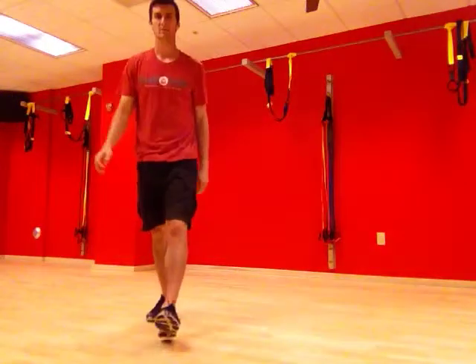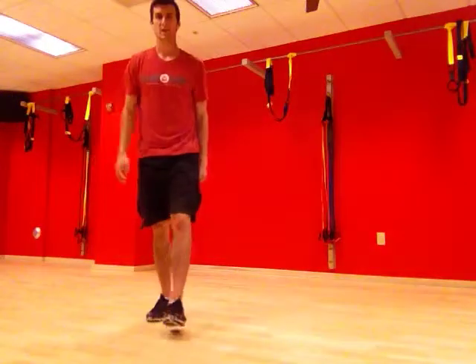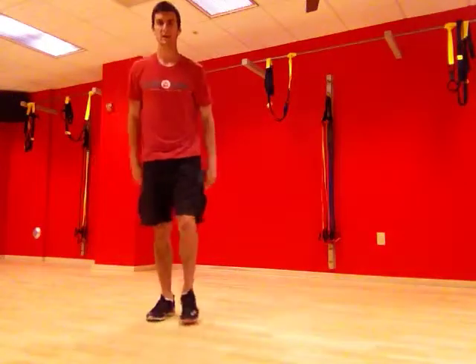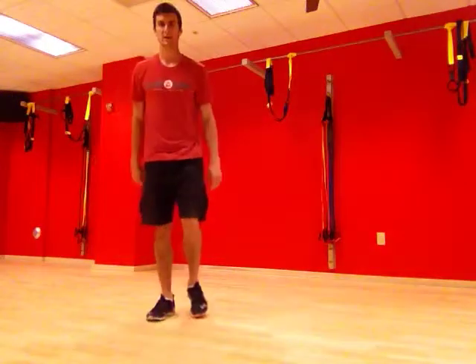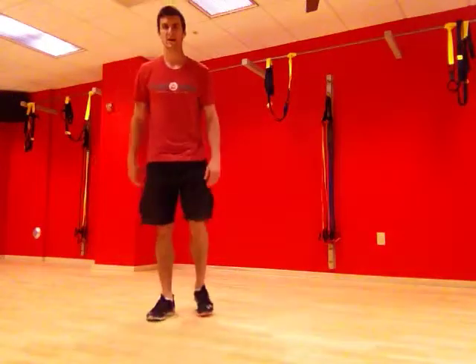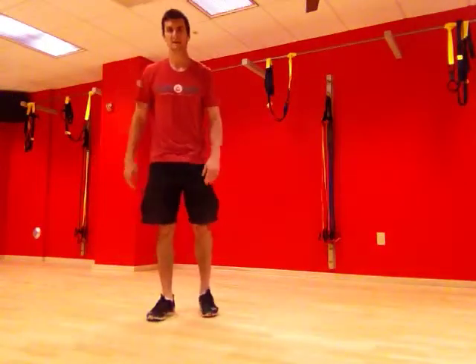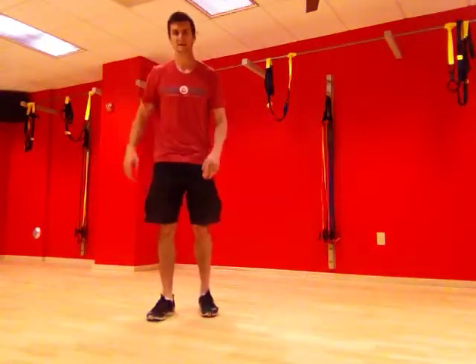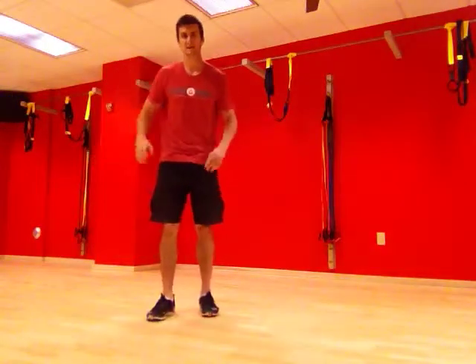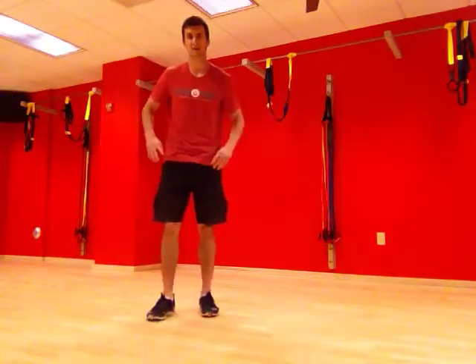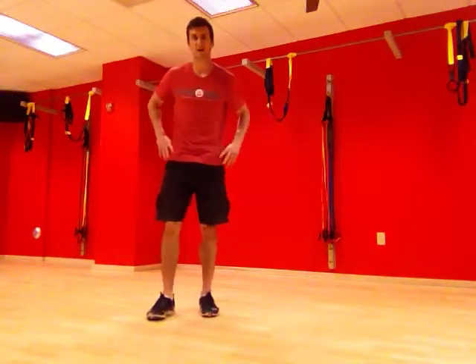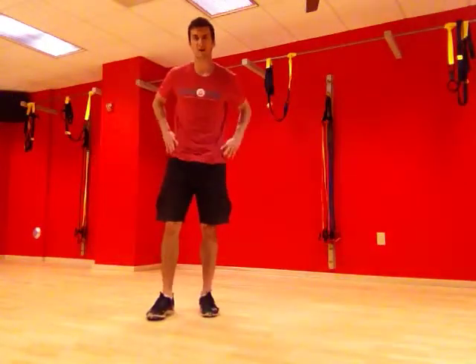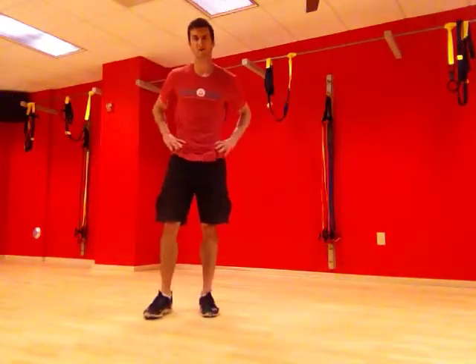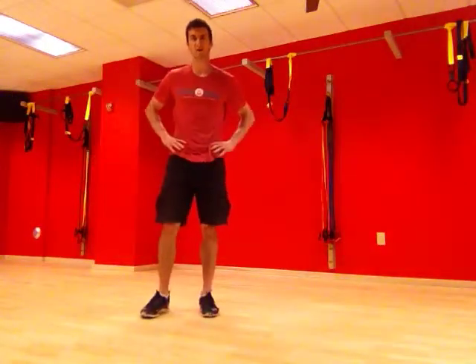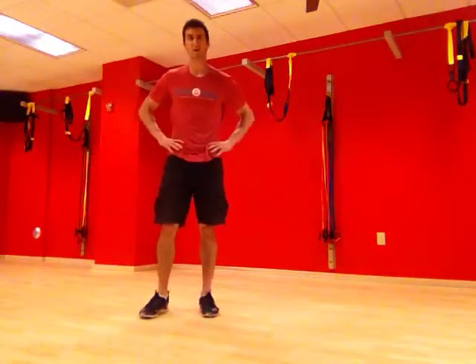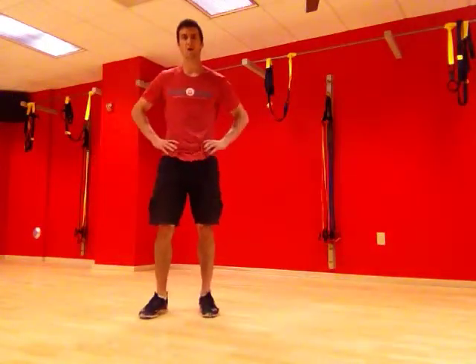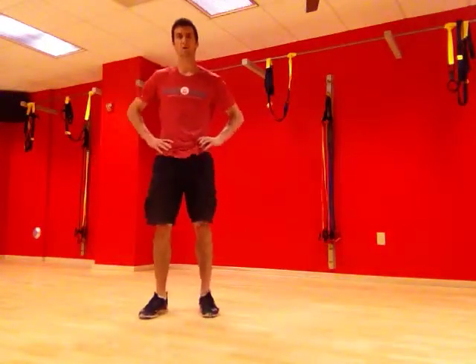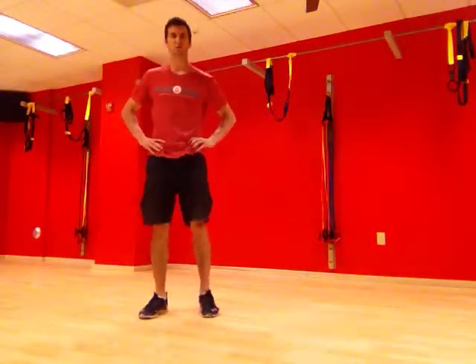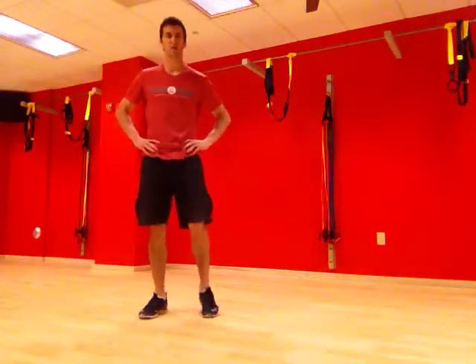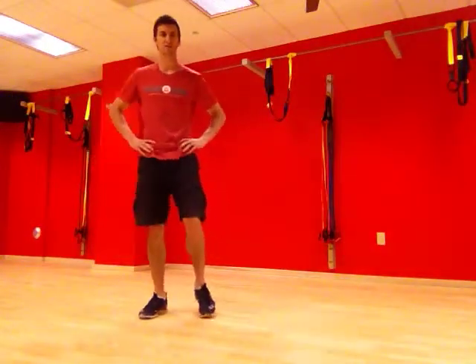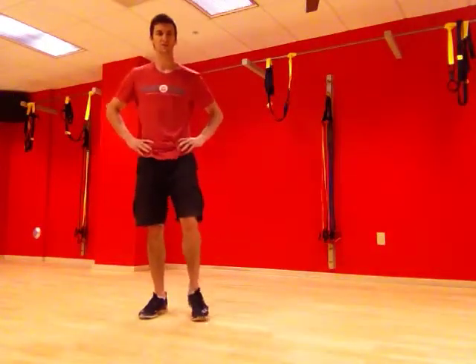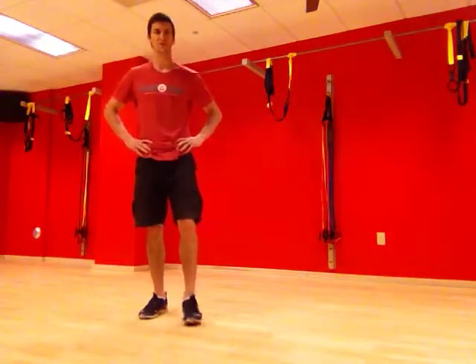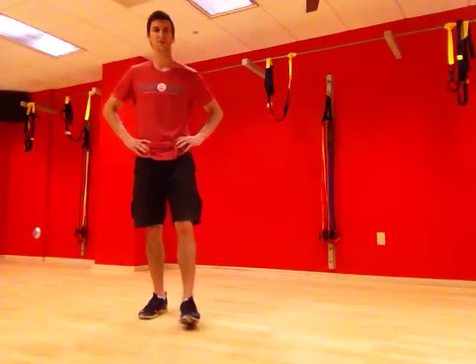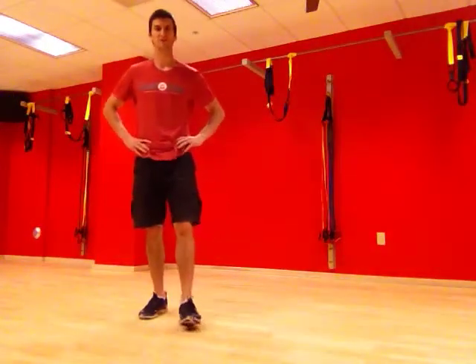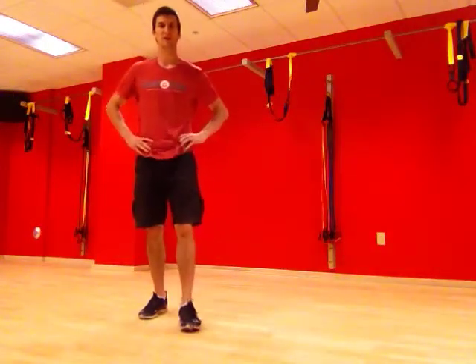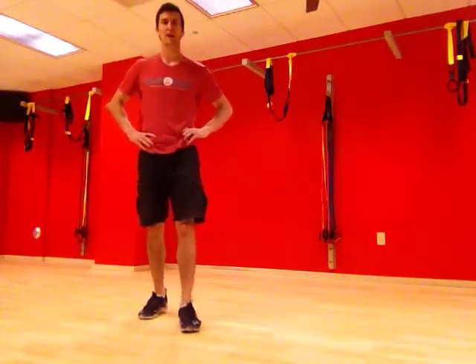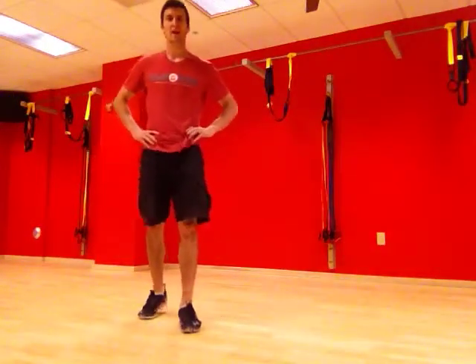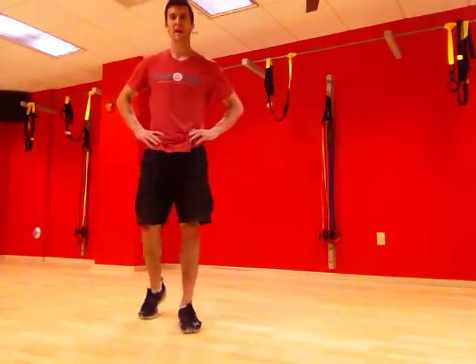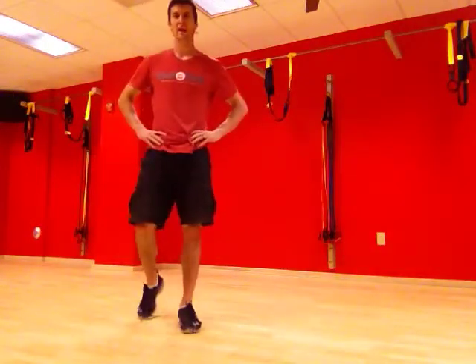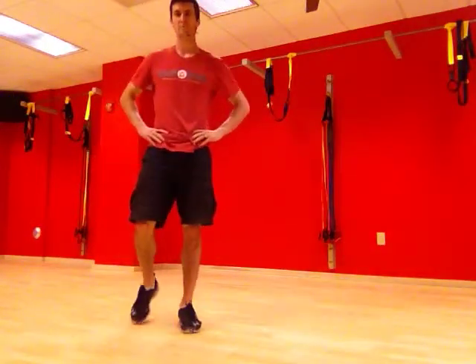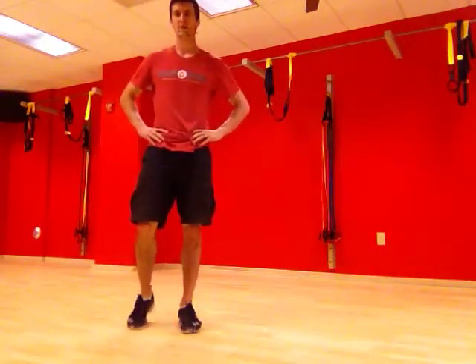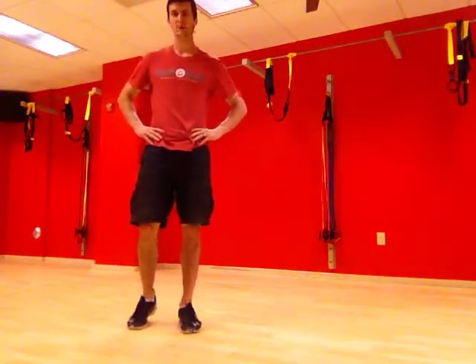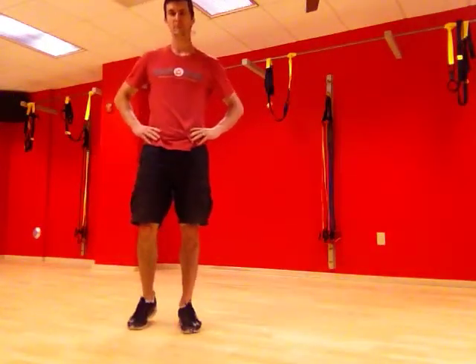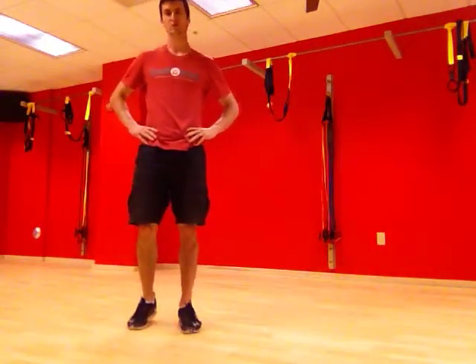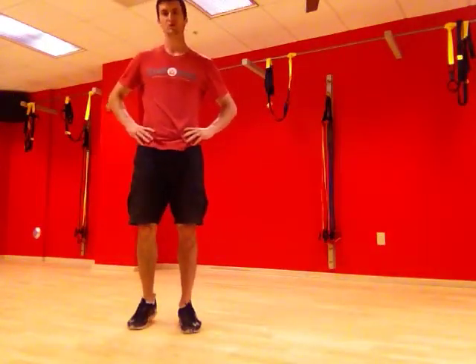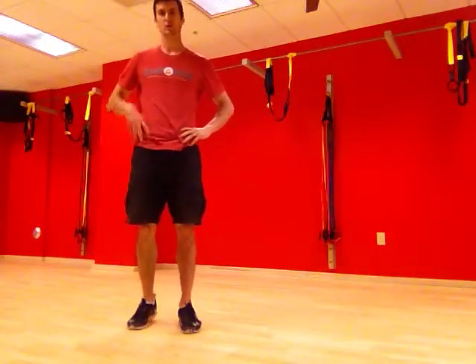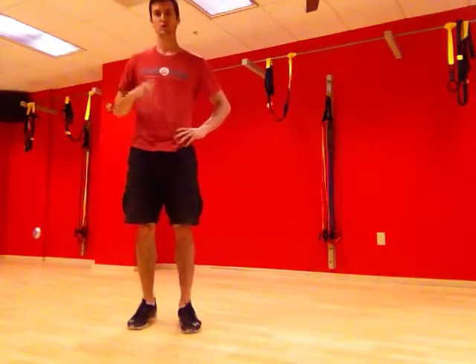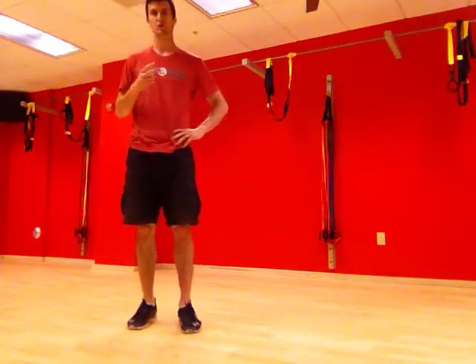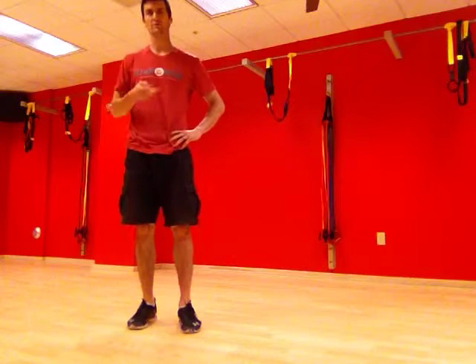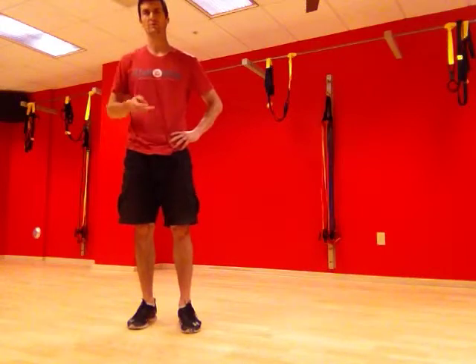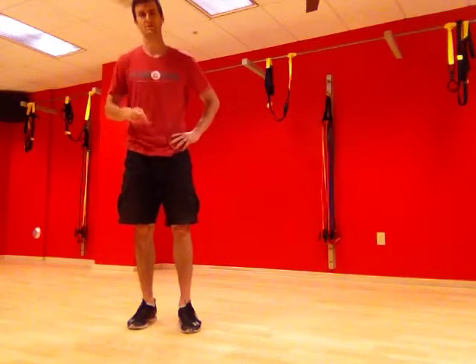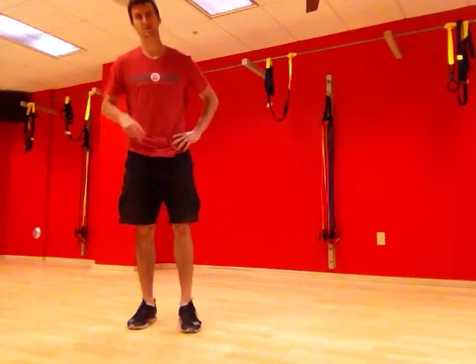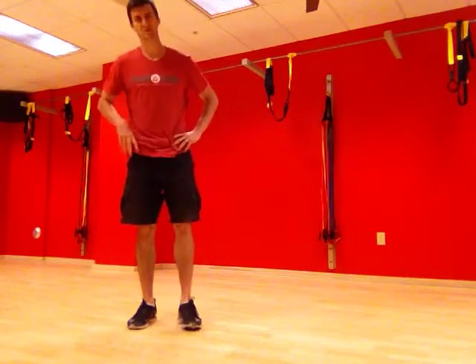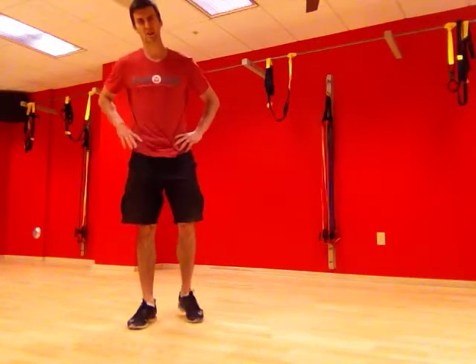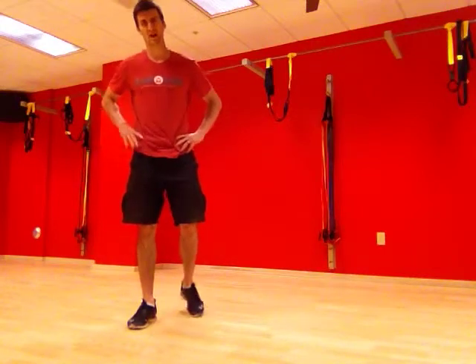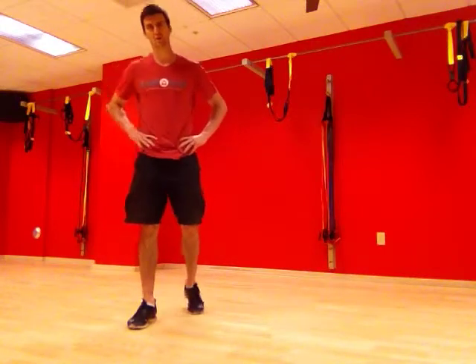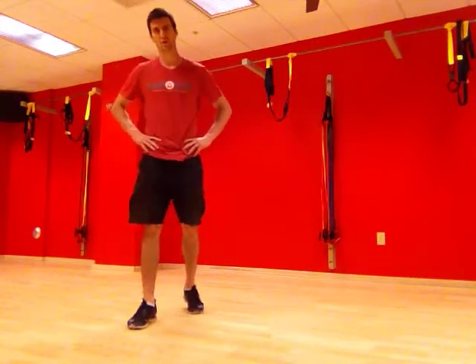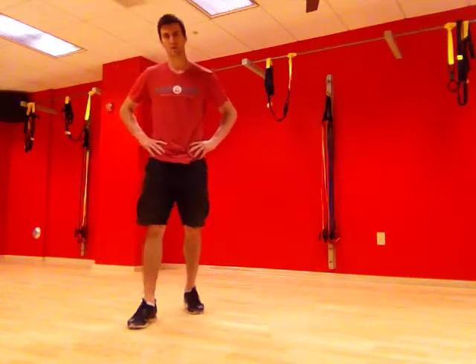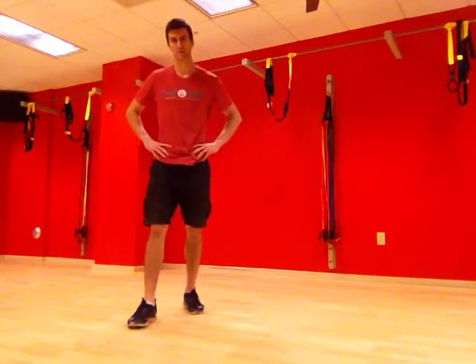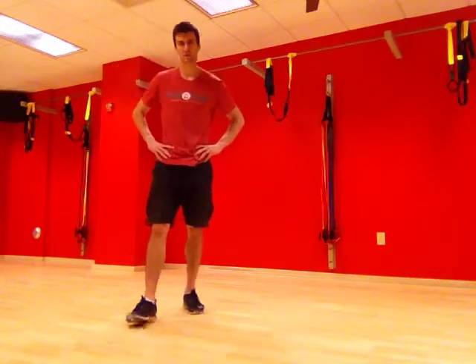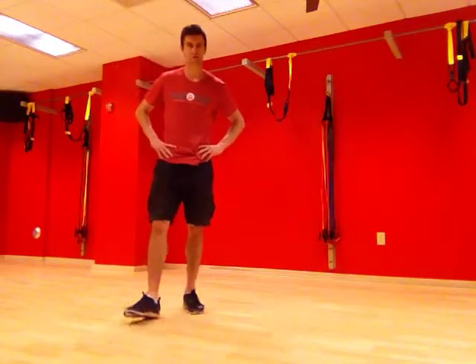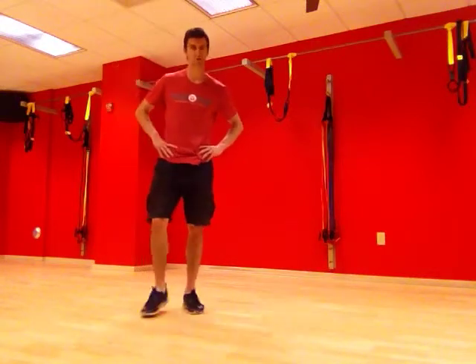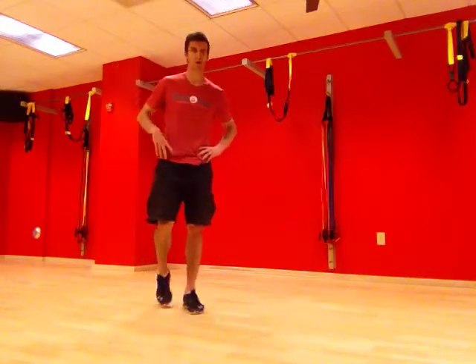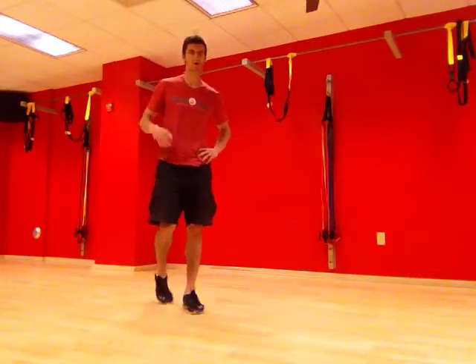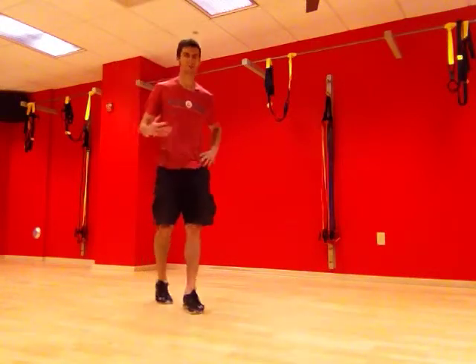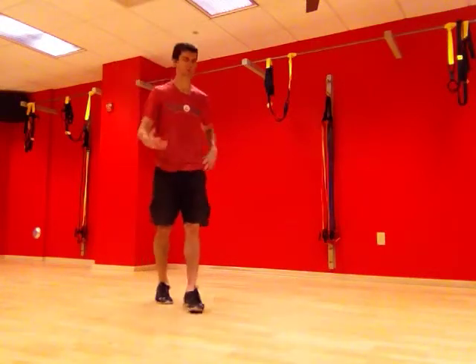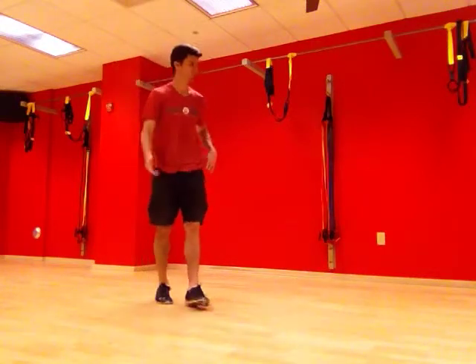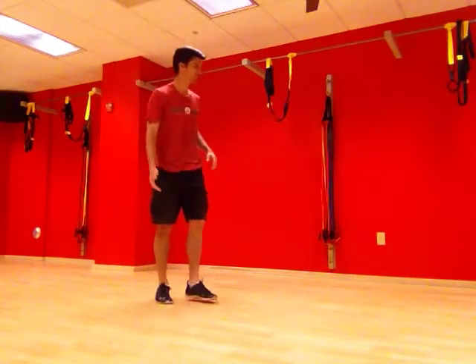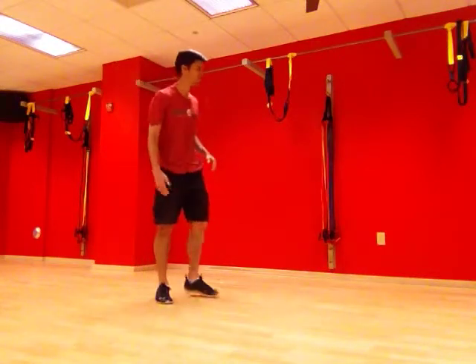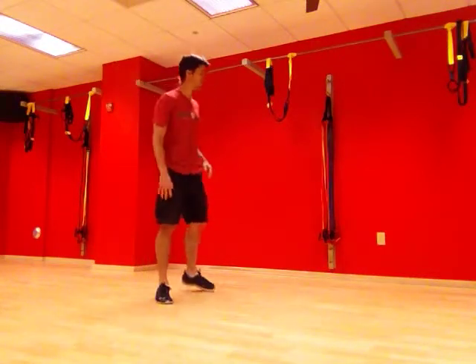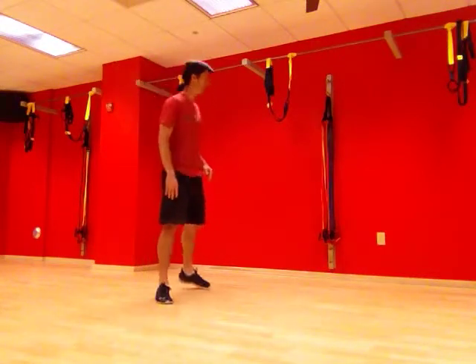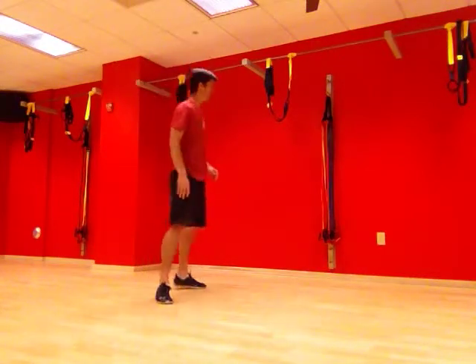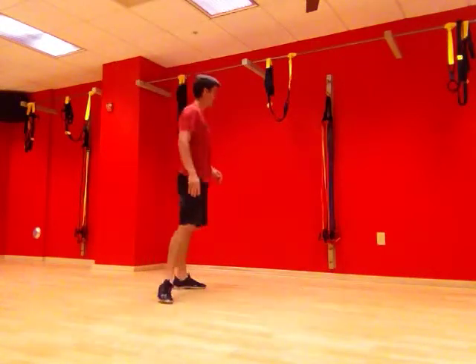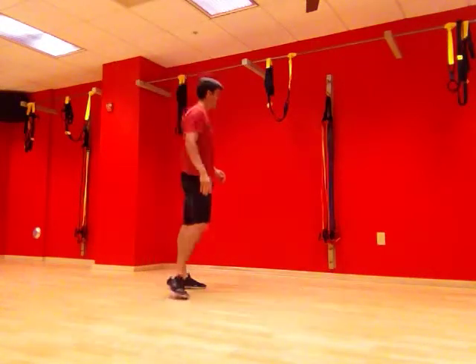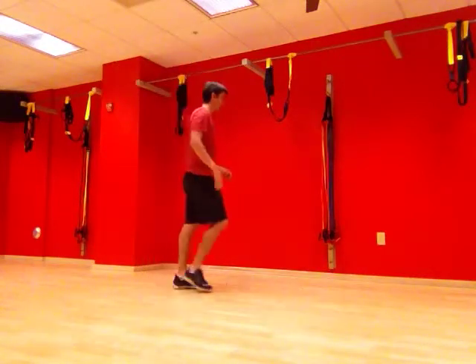Hey guys, this is Eric from Empower First Lines Fitness, and I'm going to demonstrate two different types of leg swings here. The first one is front to back.